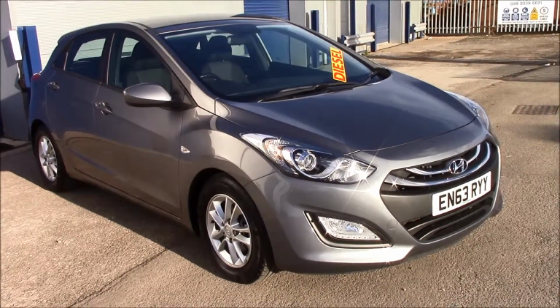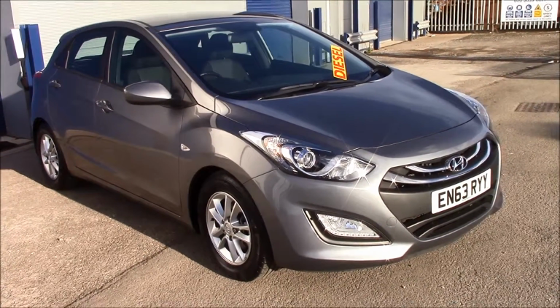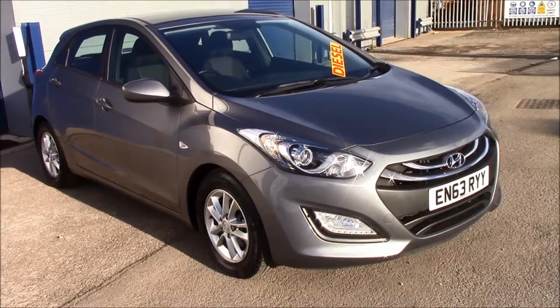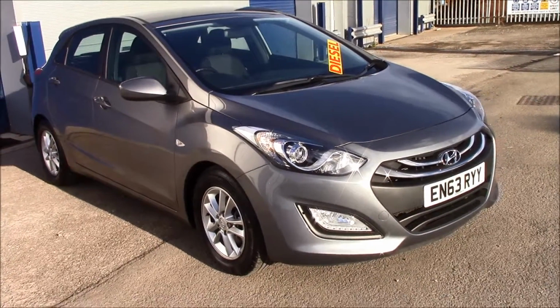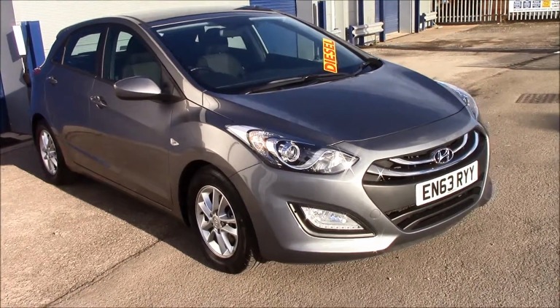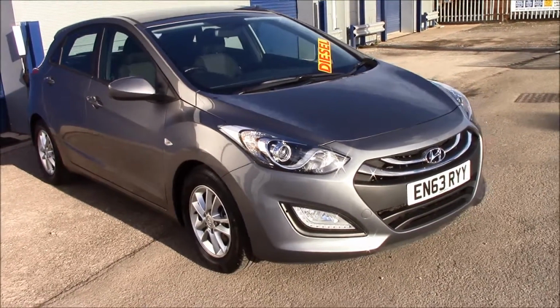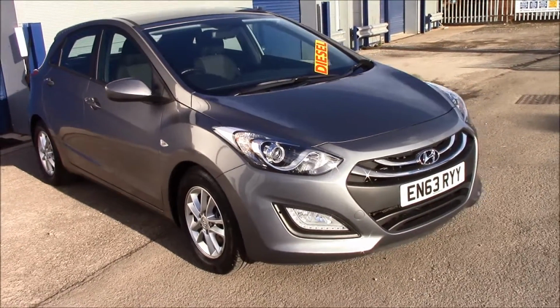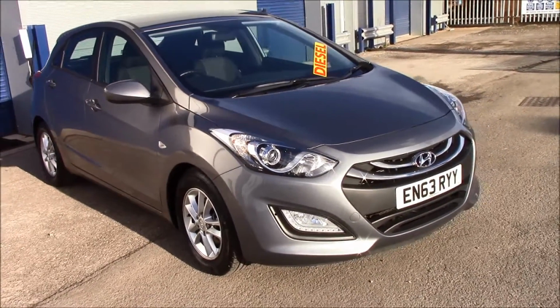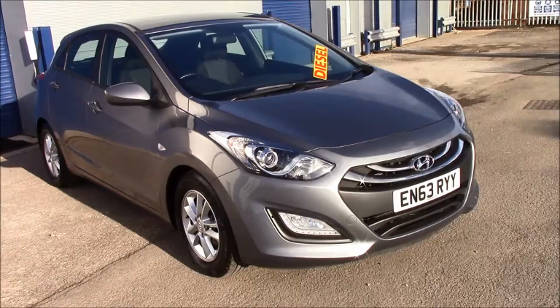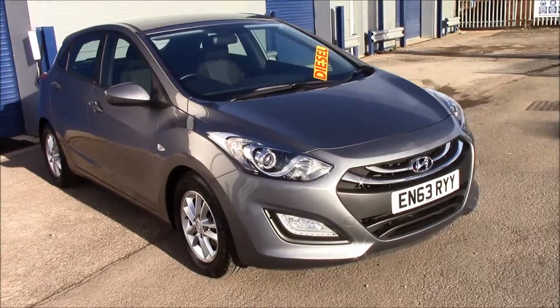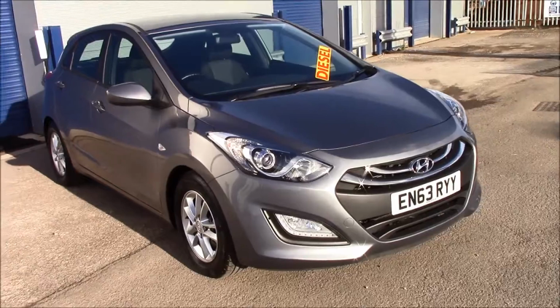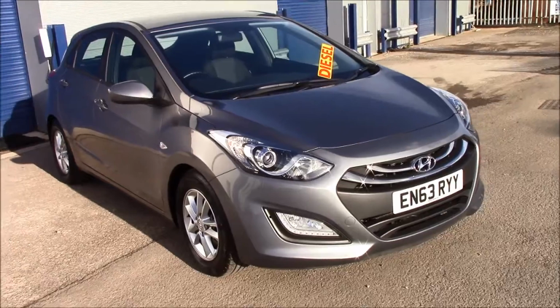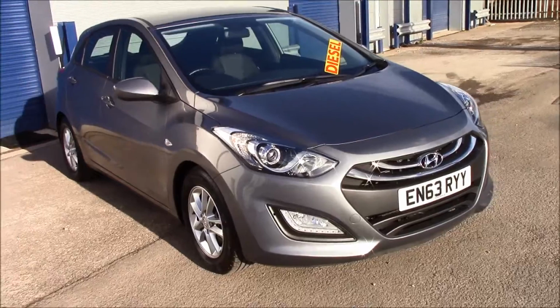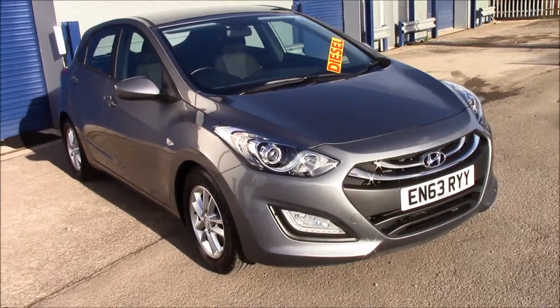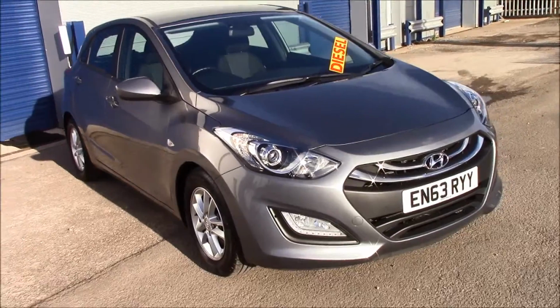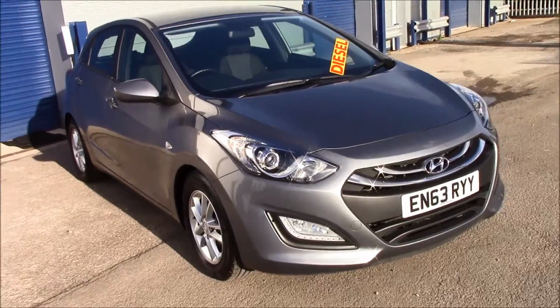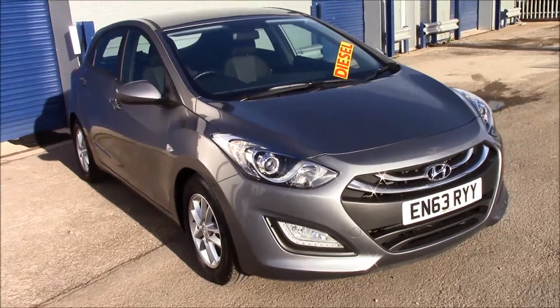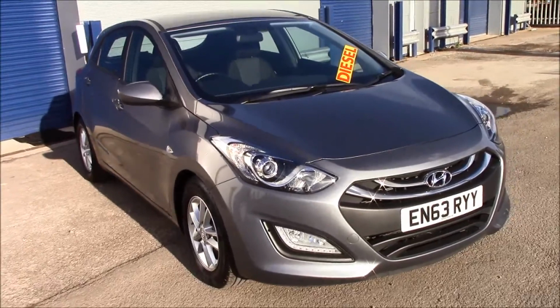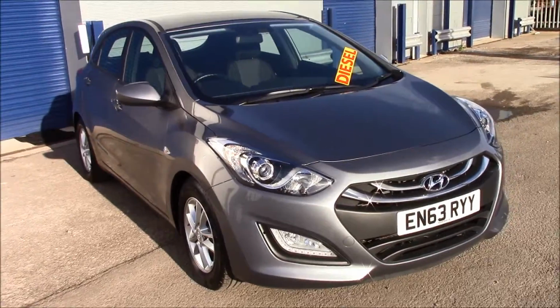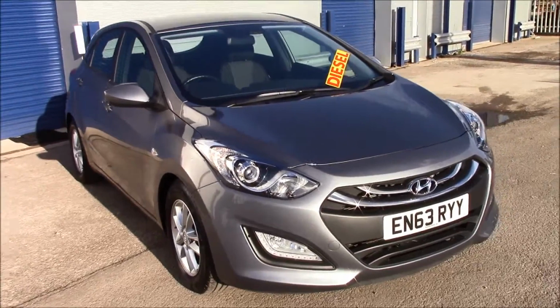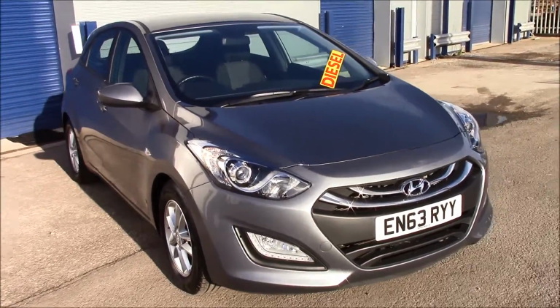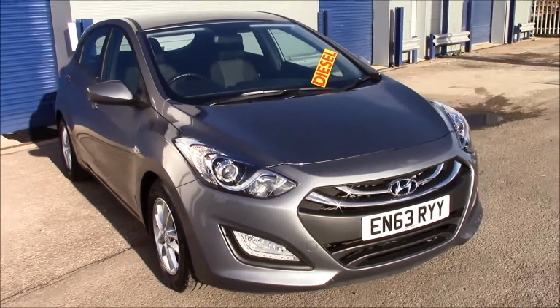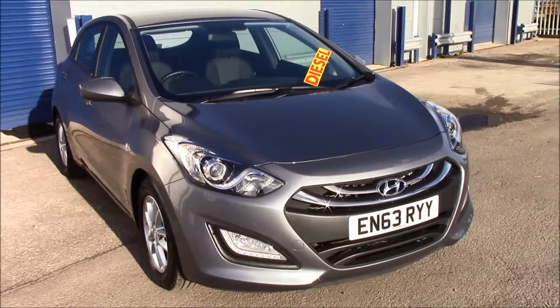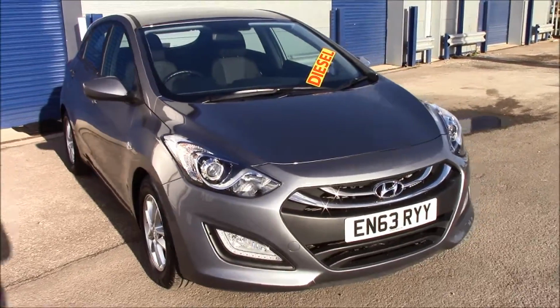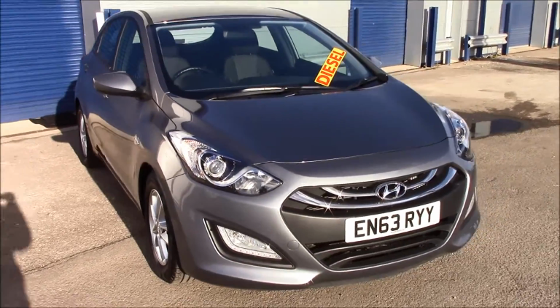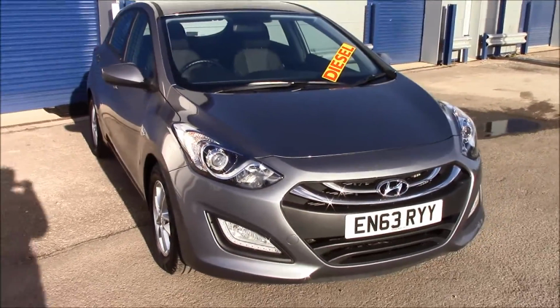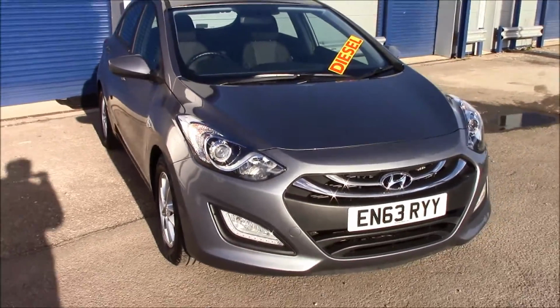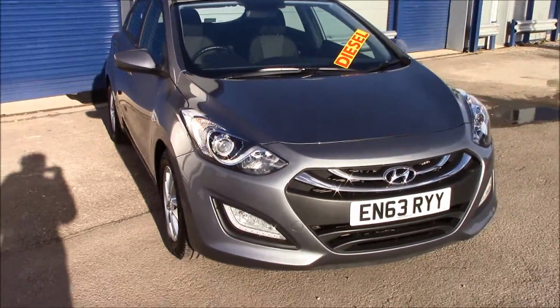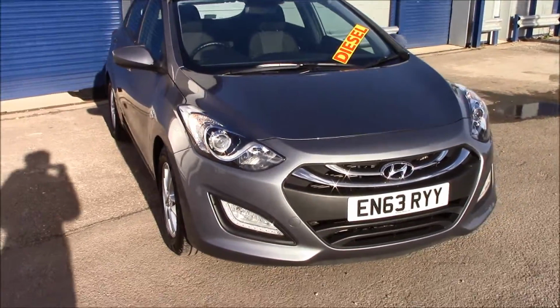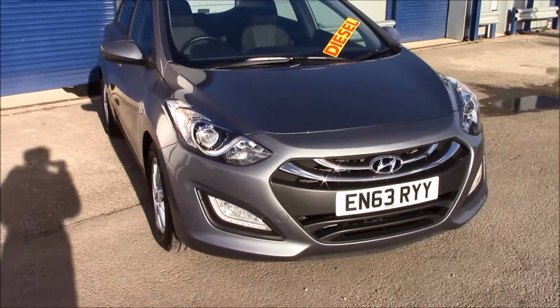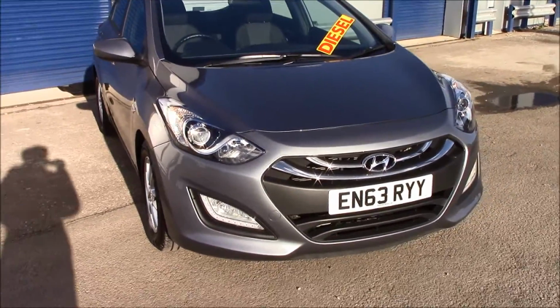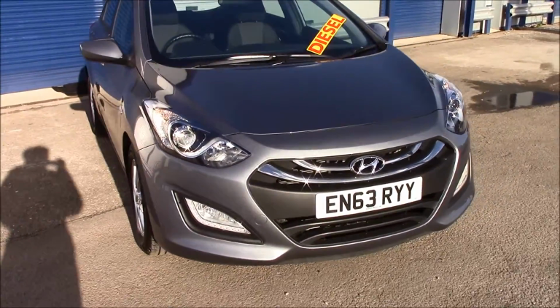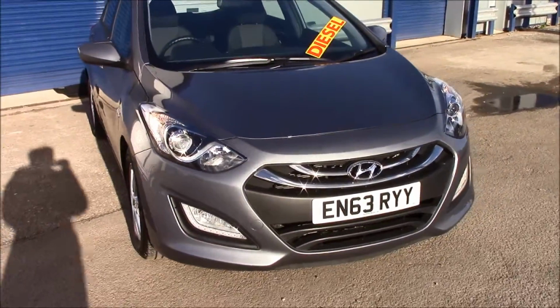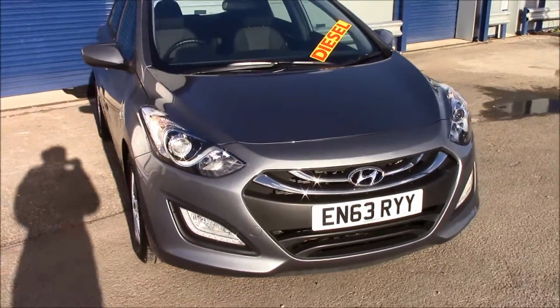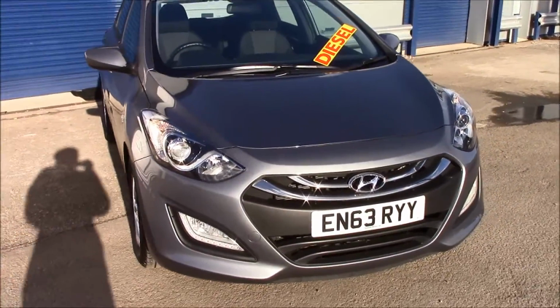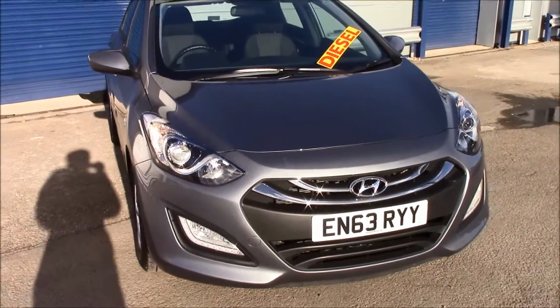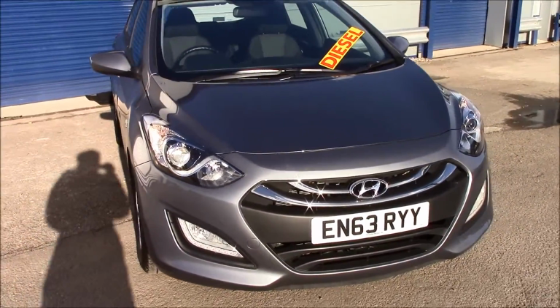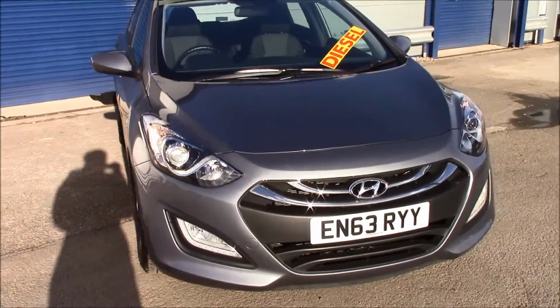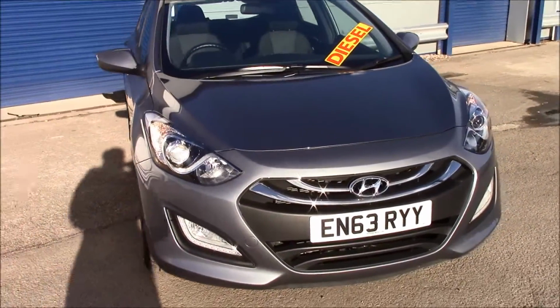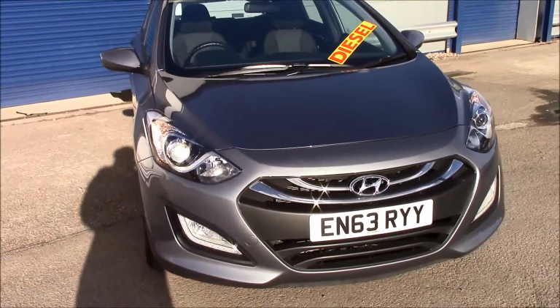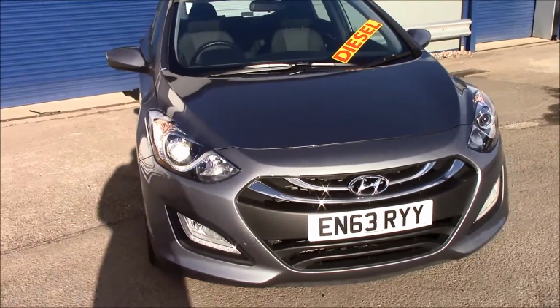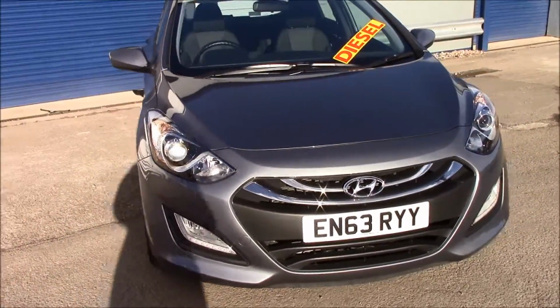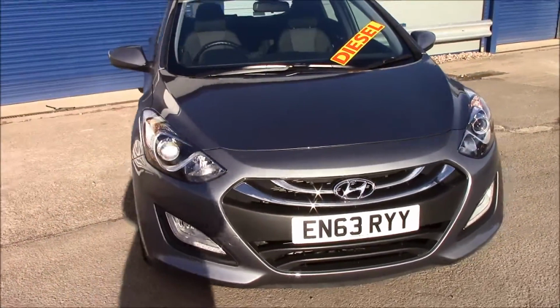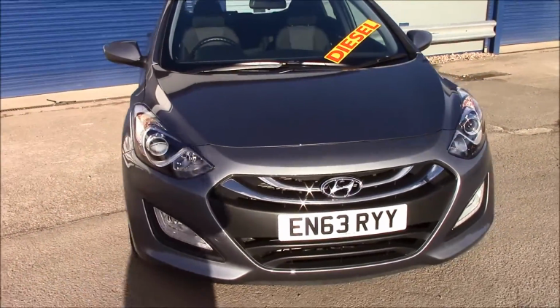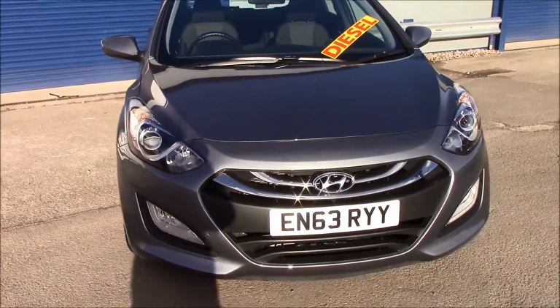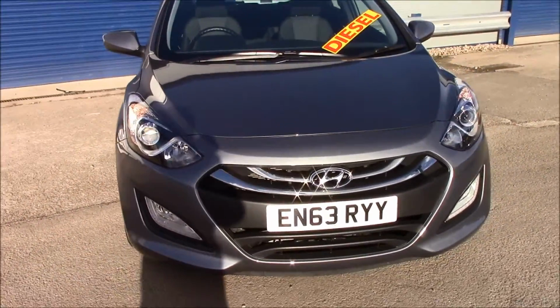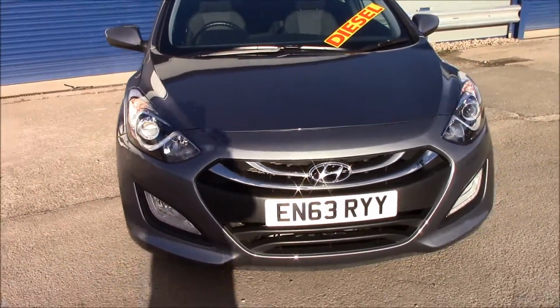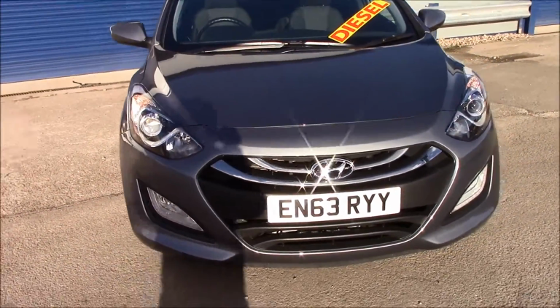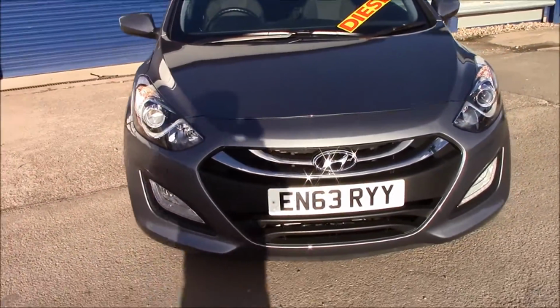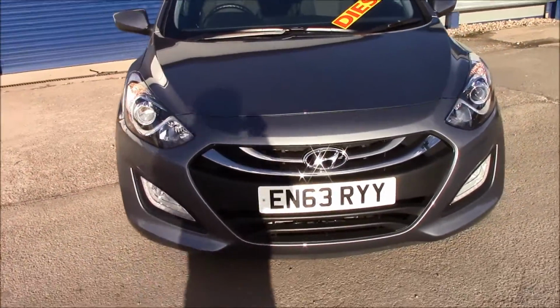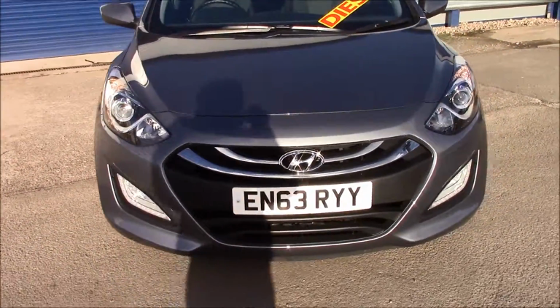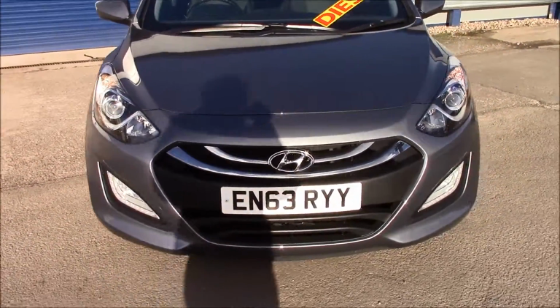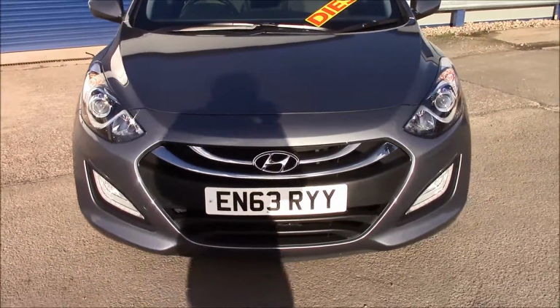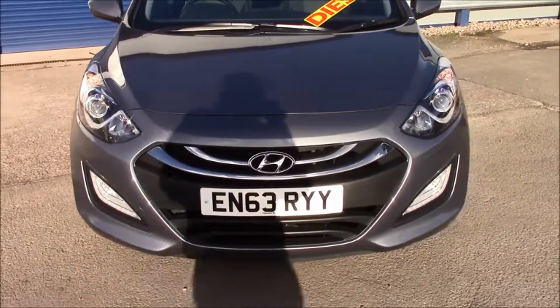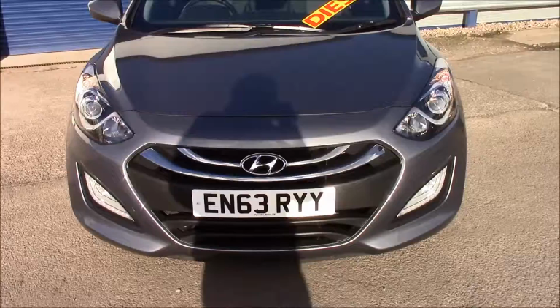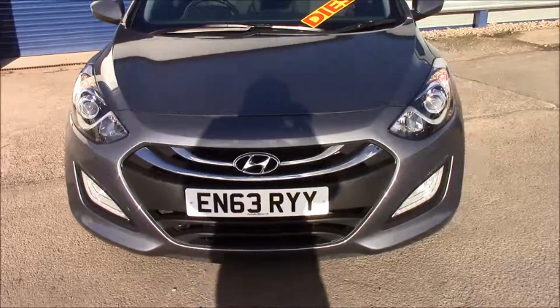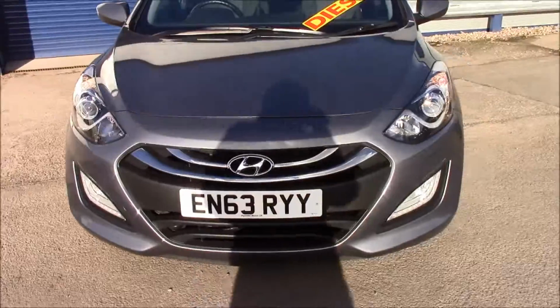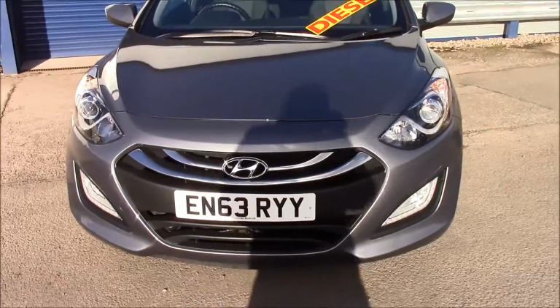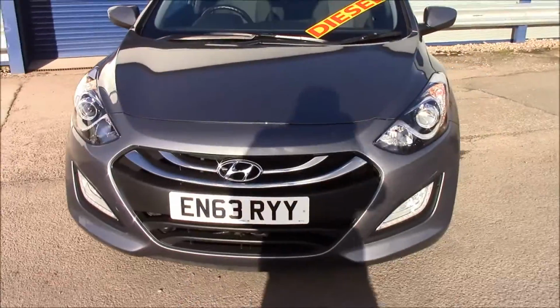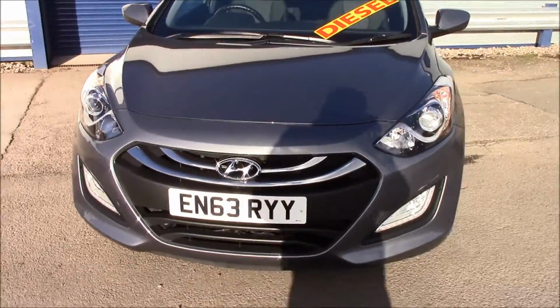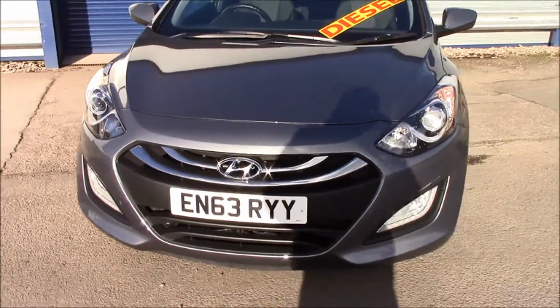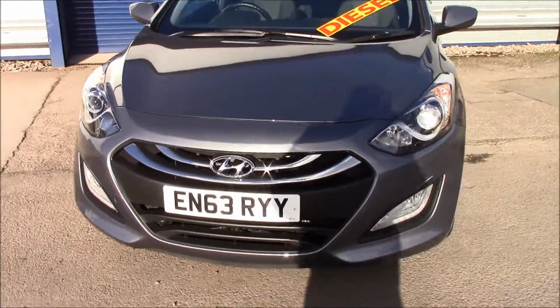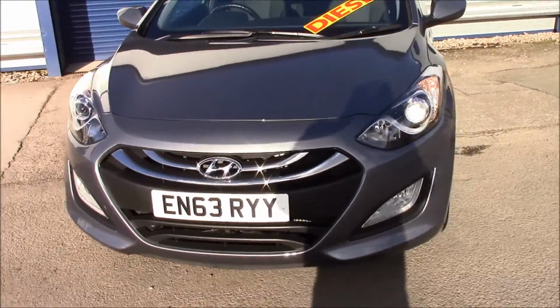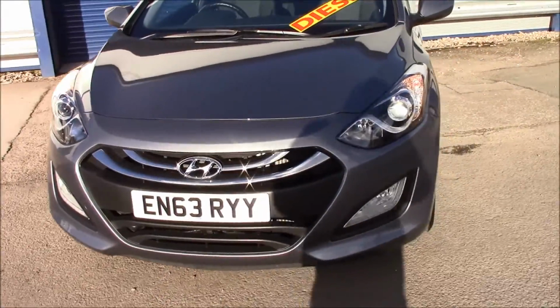As you can see at the front, it has LED daytime running lights and front fog lights as well. It also comes with a black grille at the front.